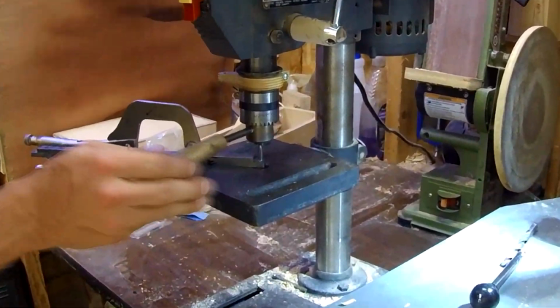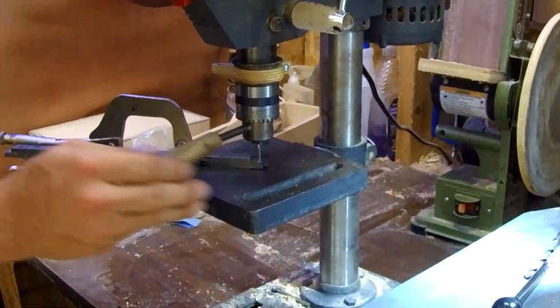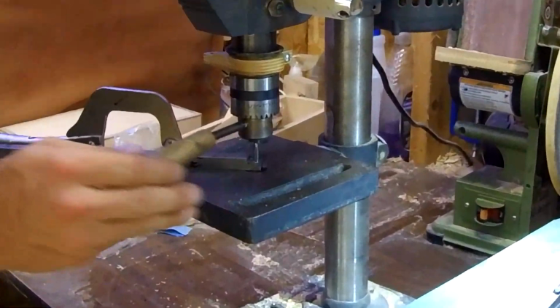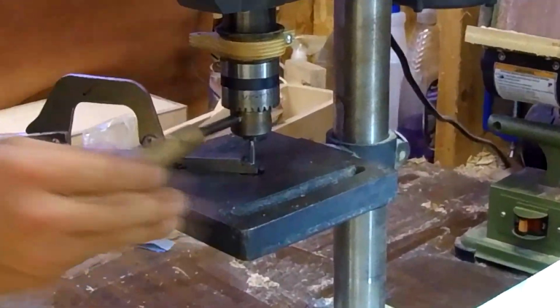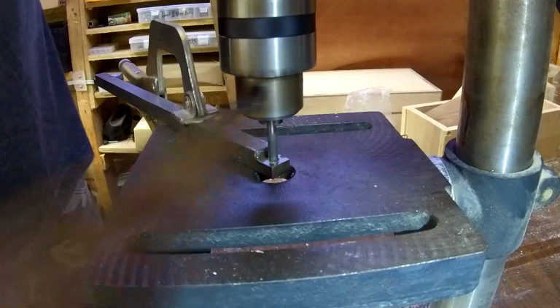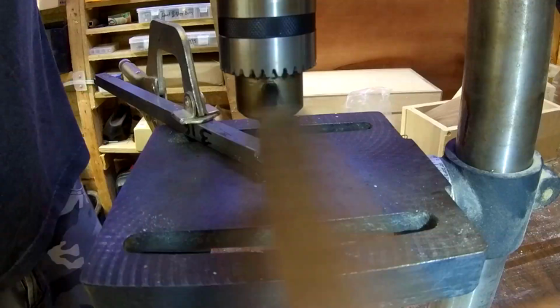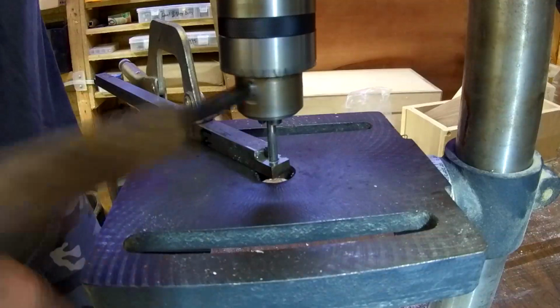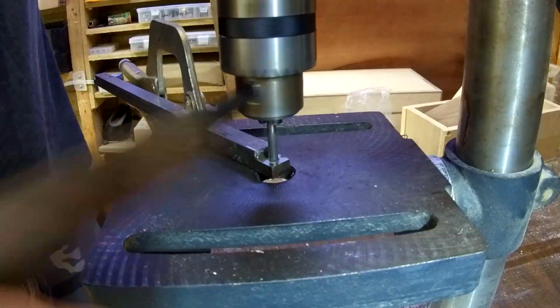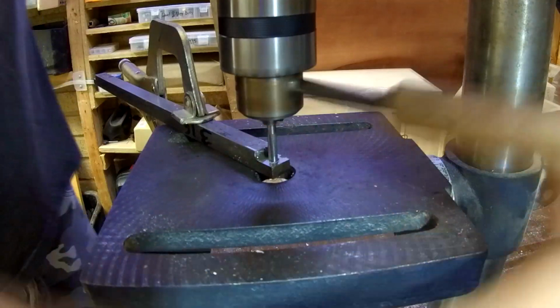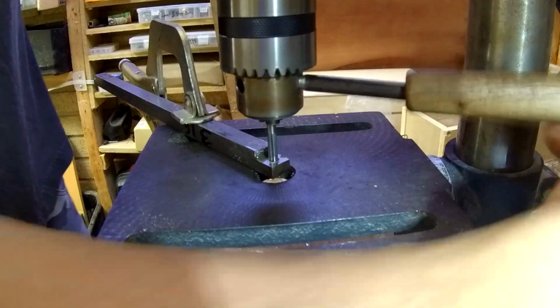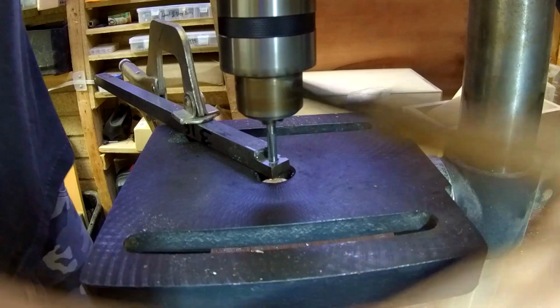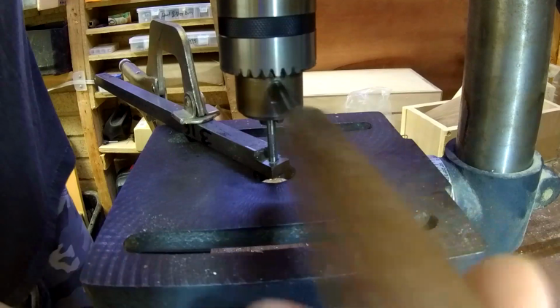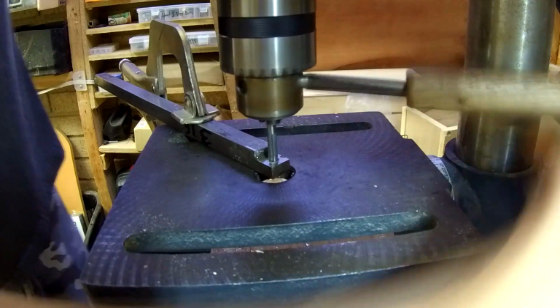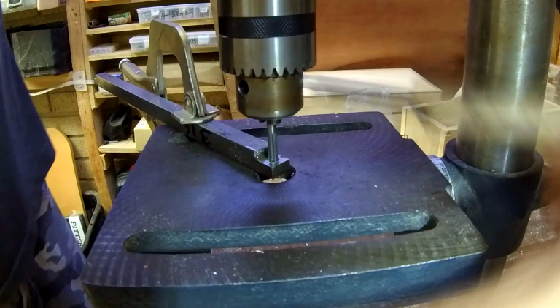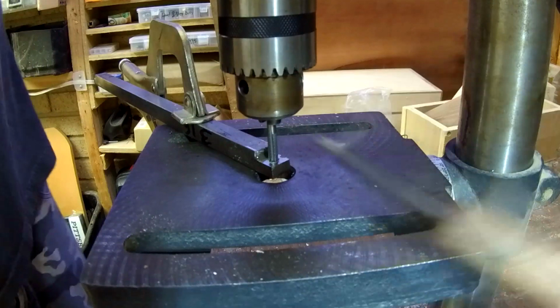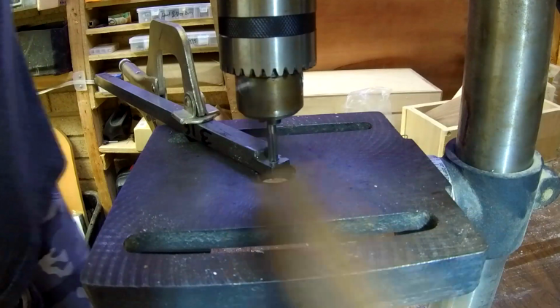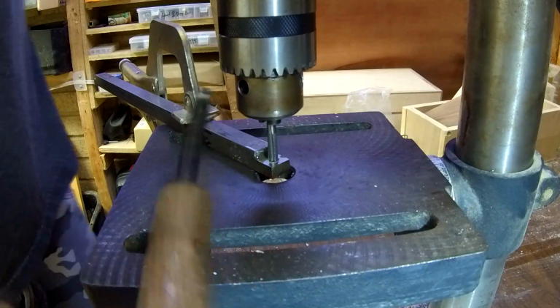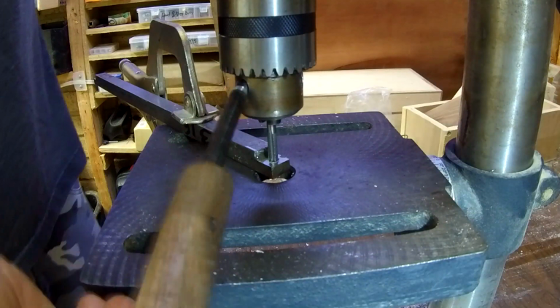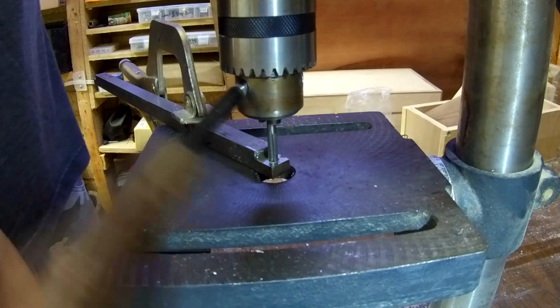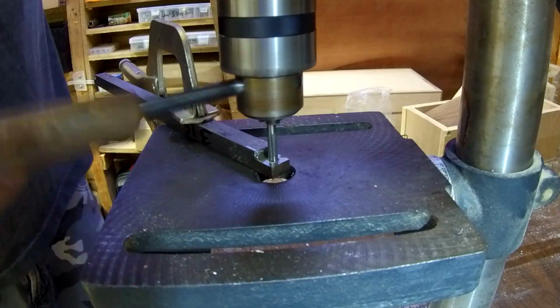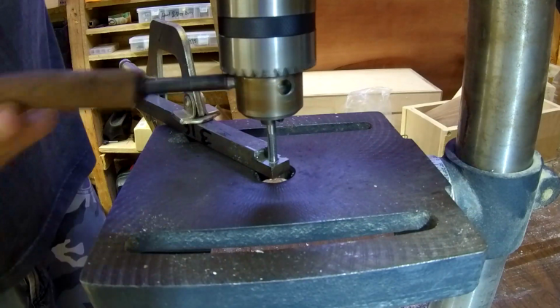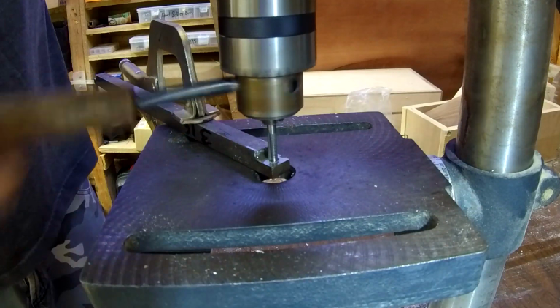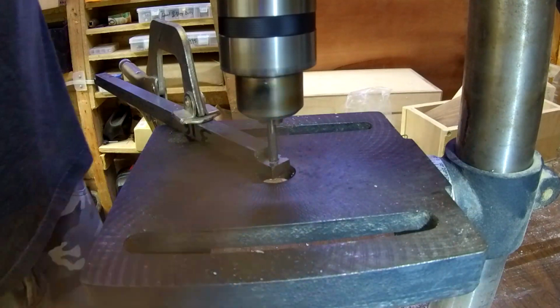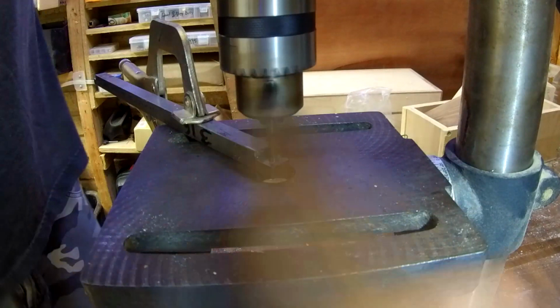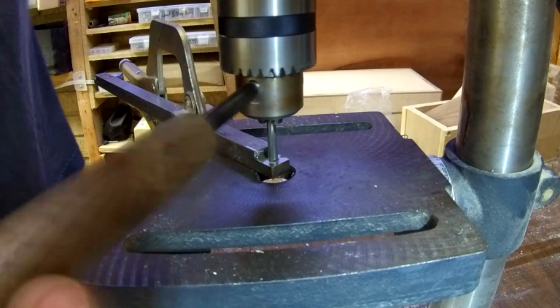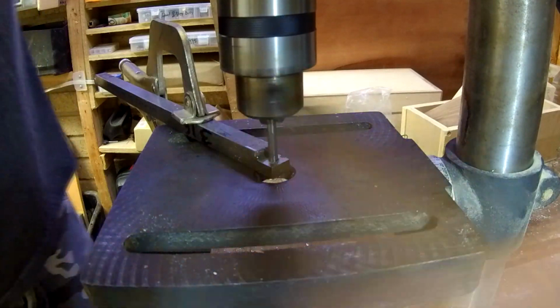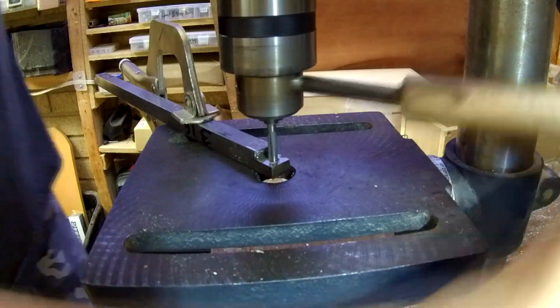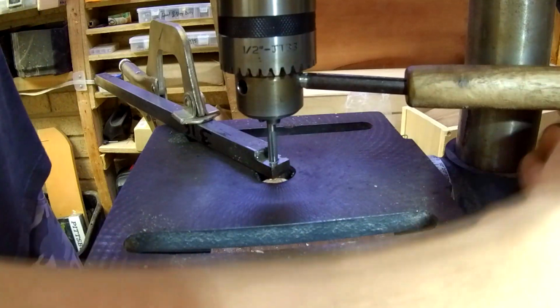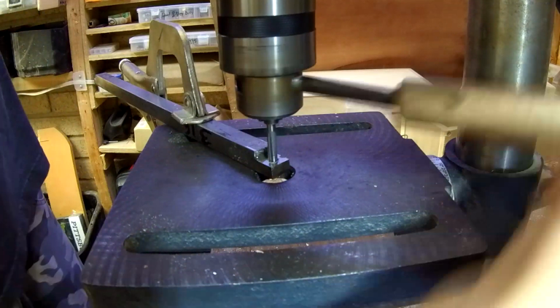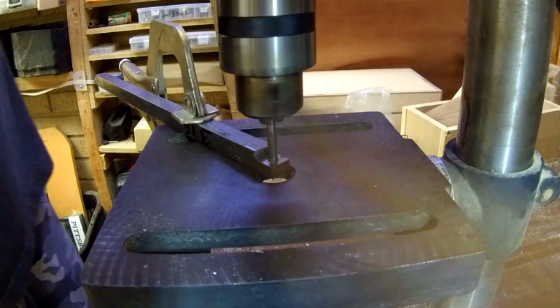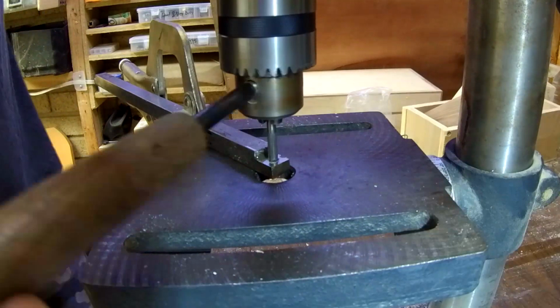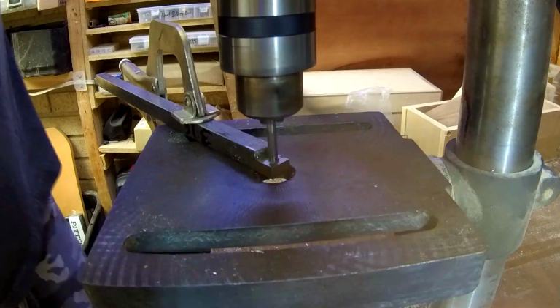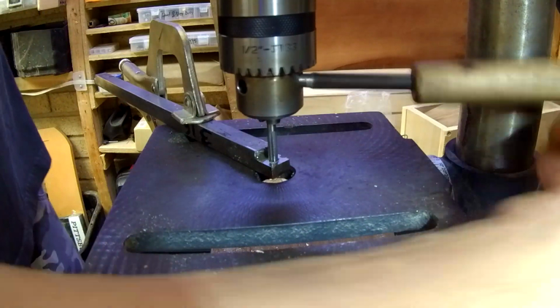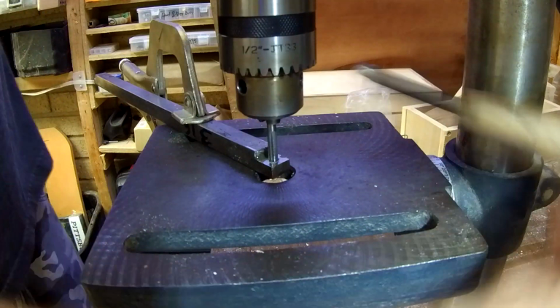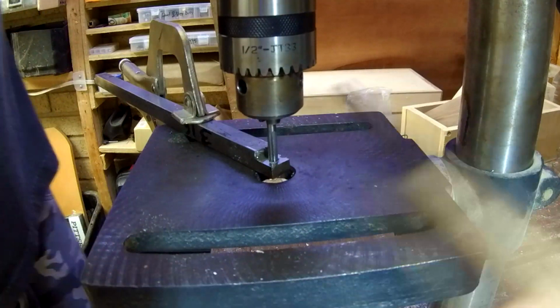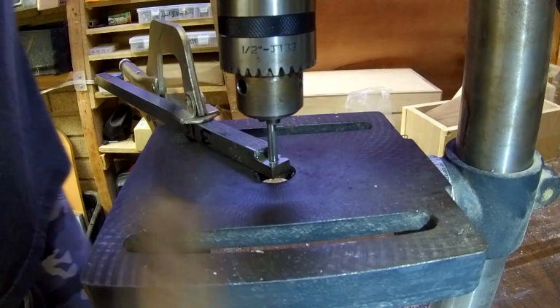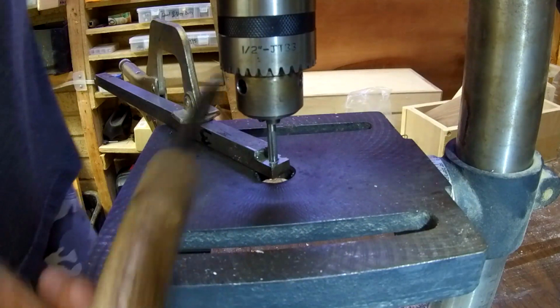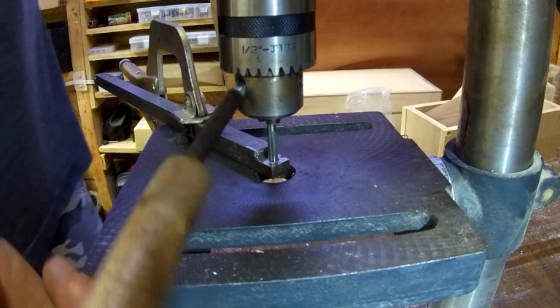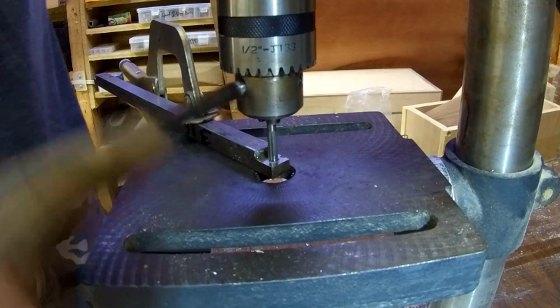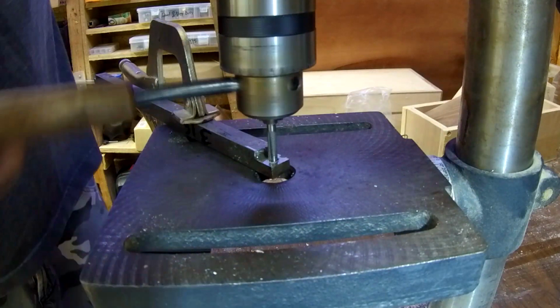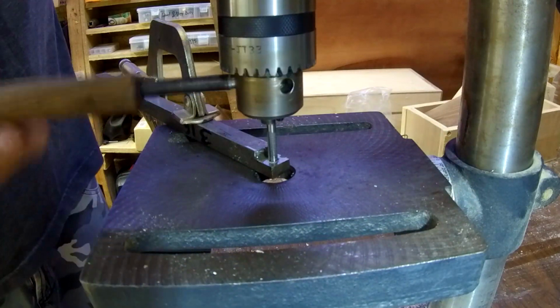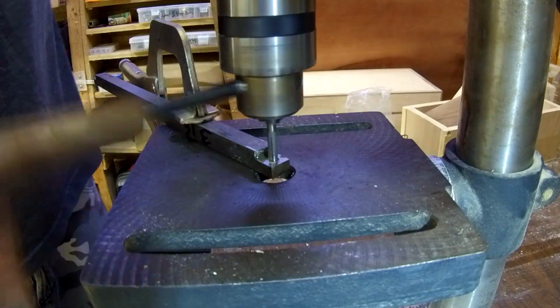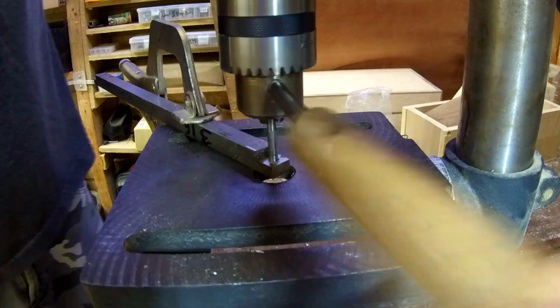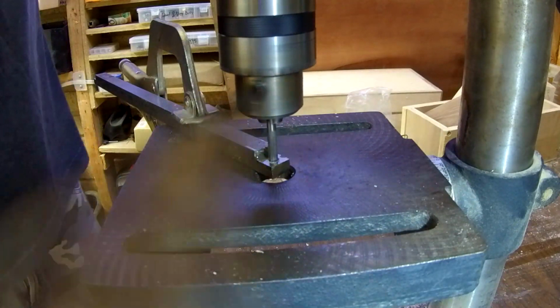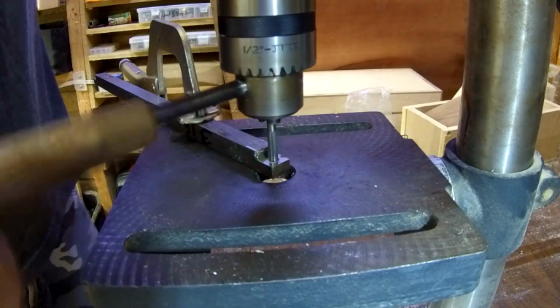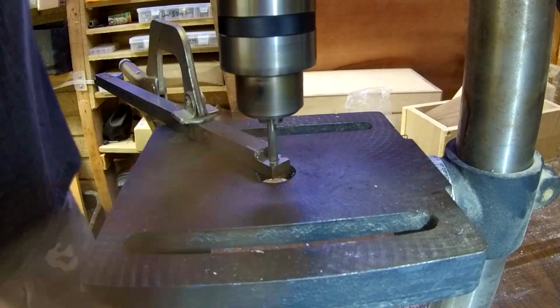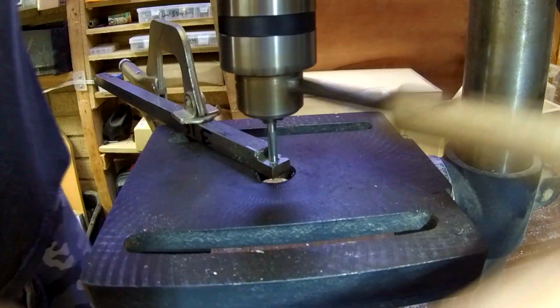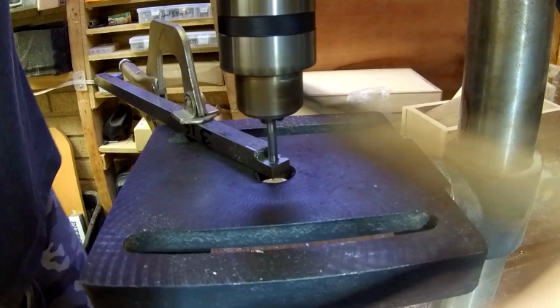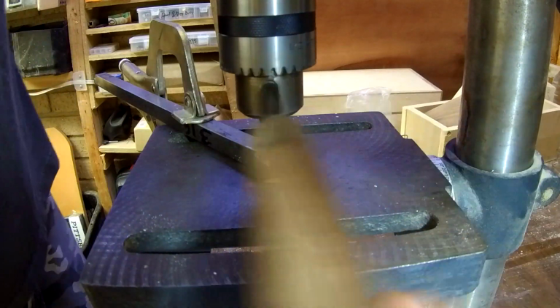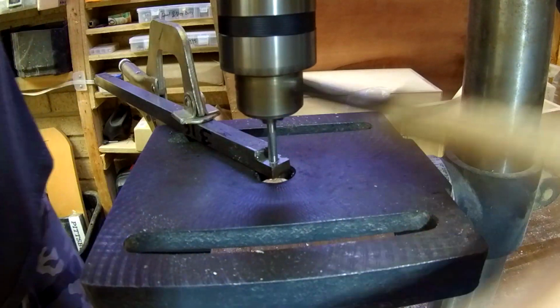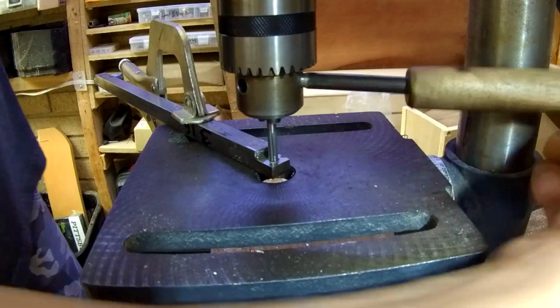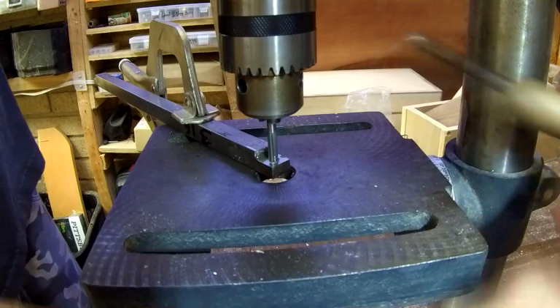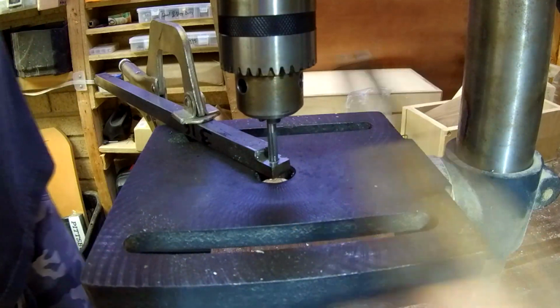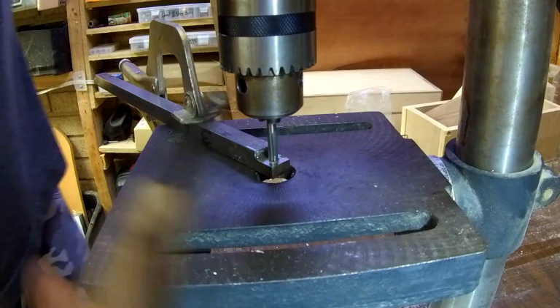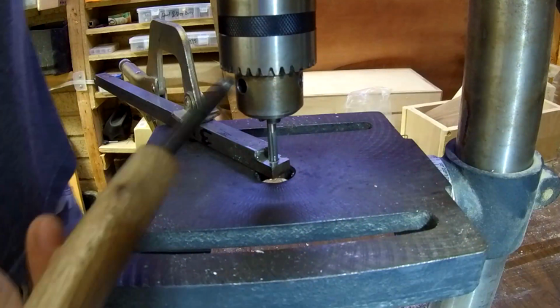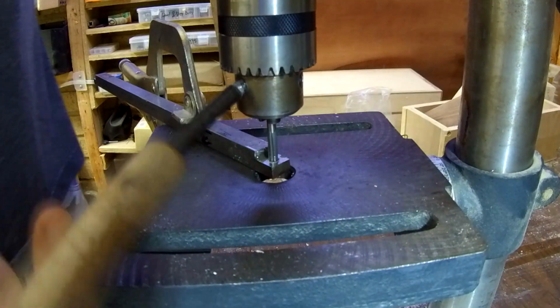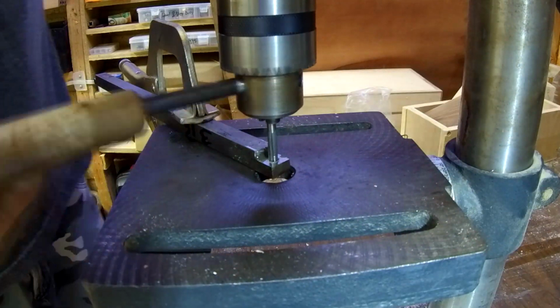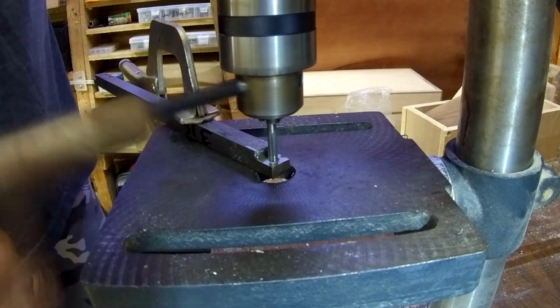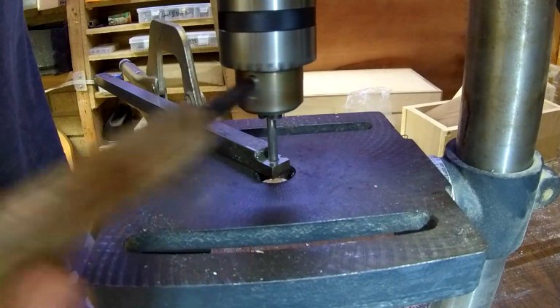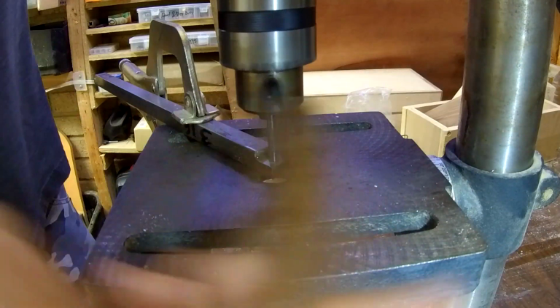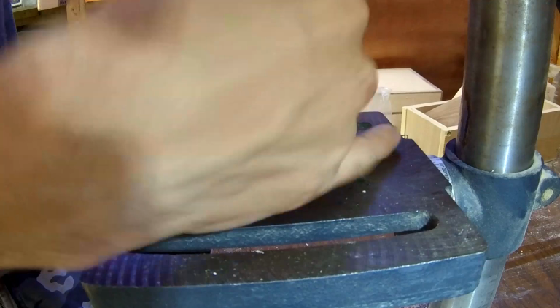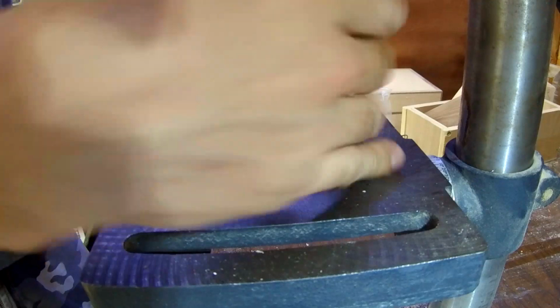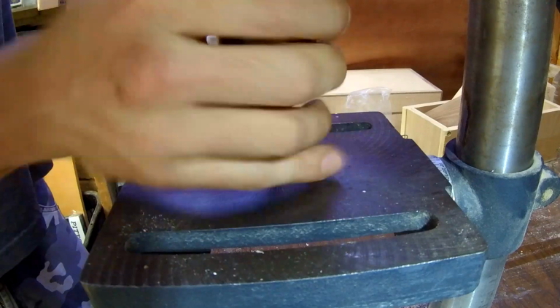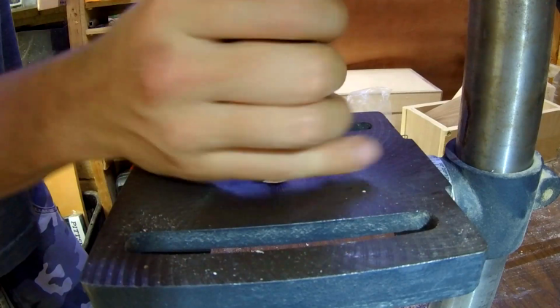So we're all the way through. Now we're going to back it out. I'm also moving the chips as I back it out because I don't want any chips.